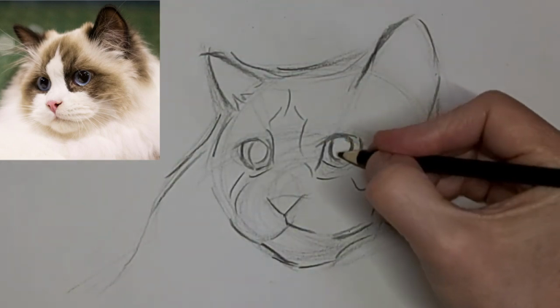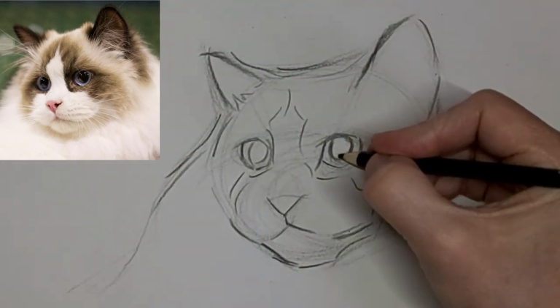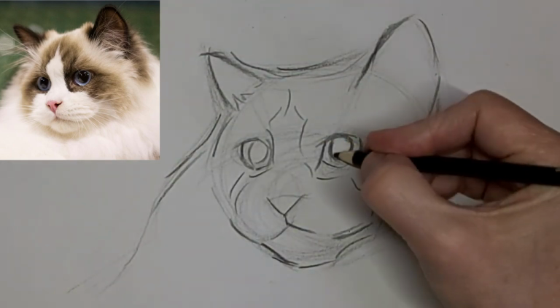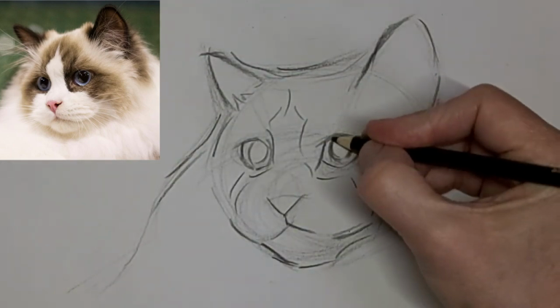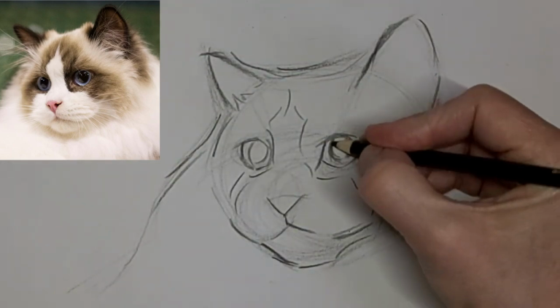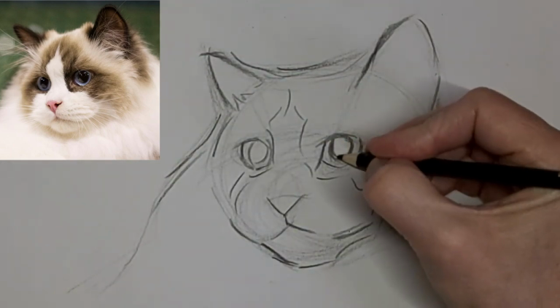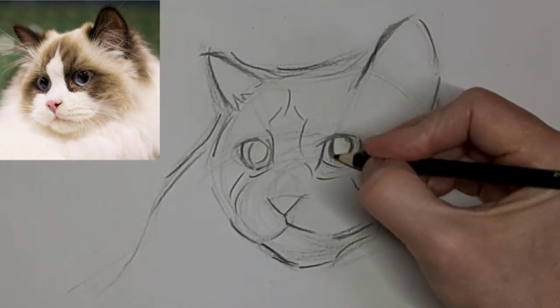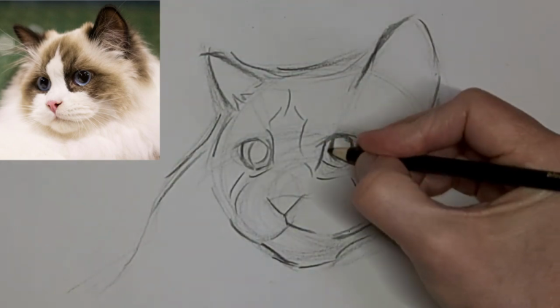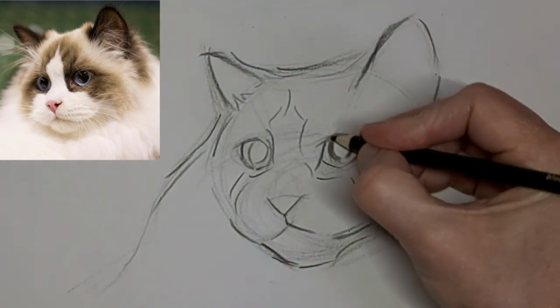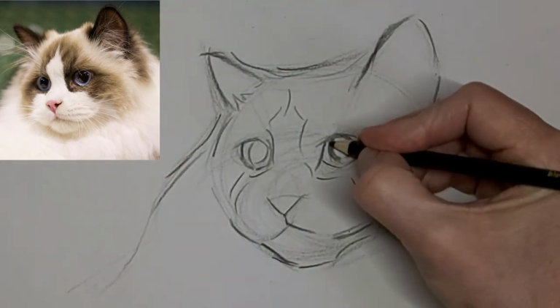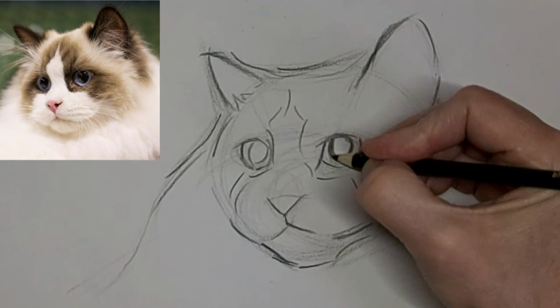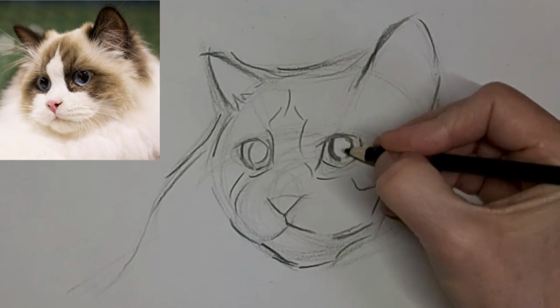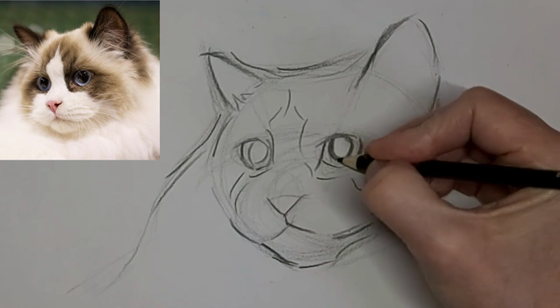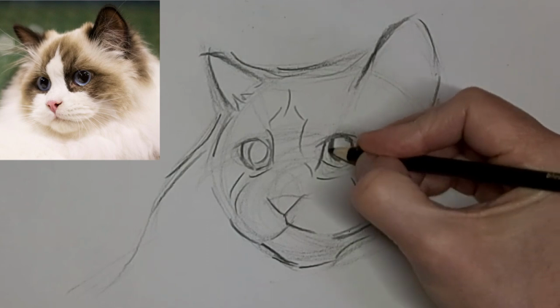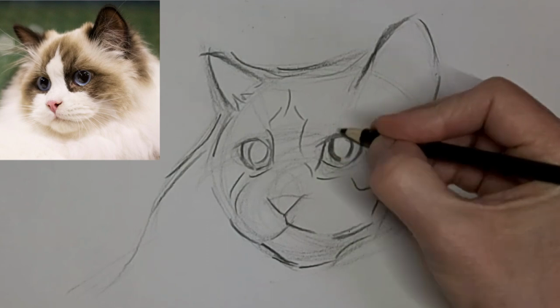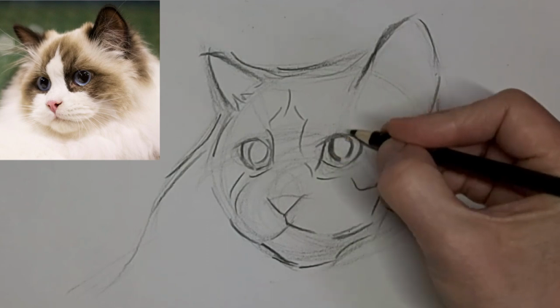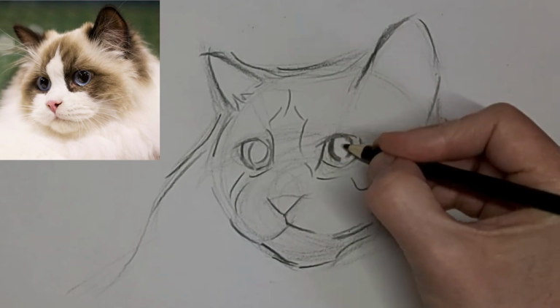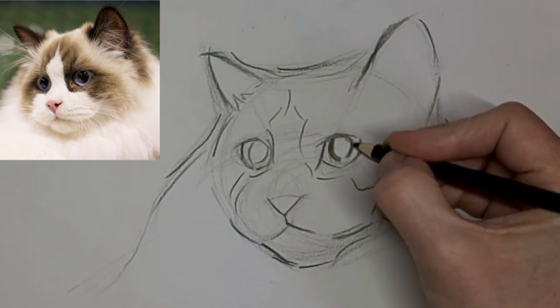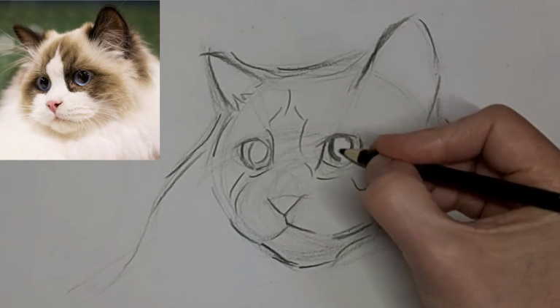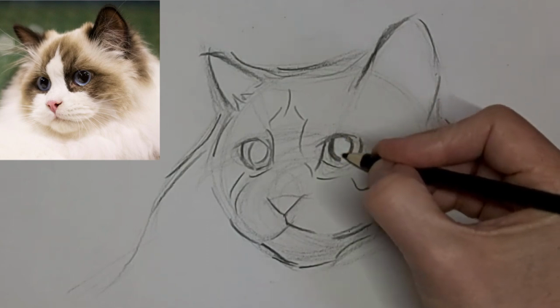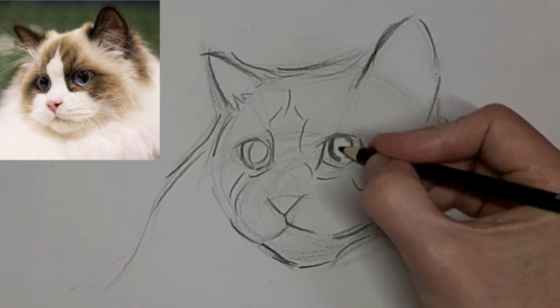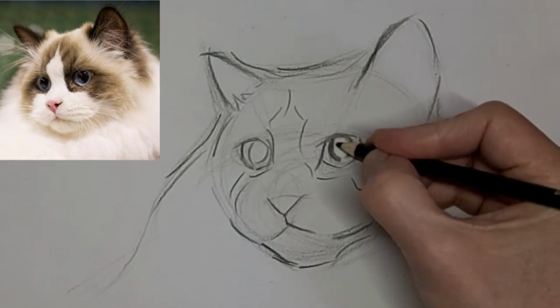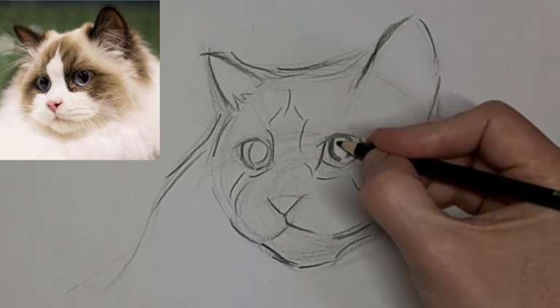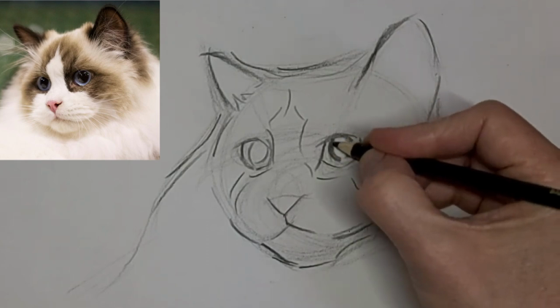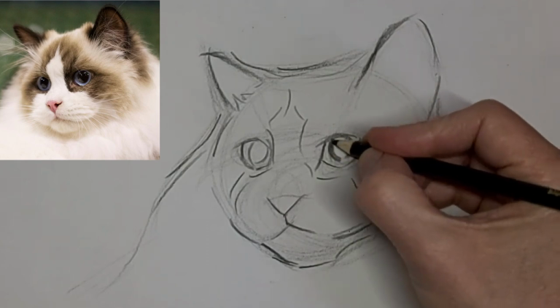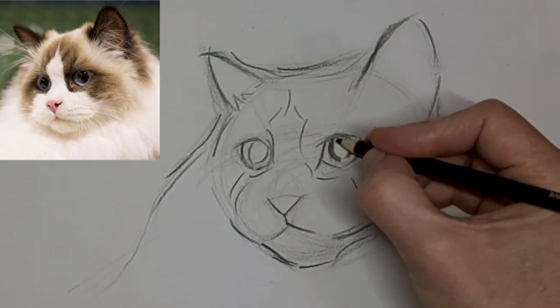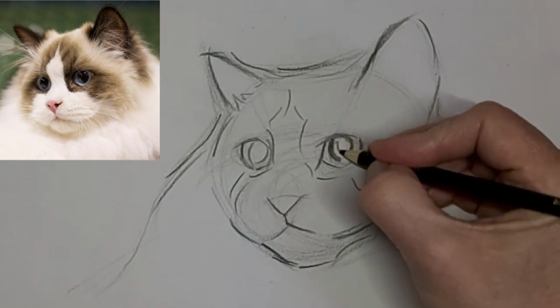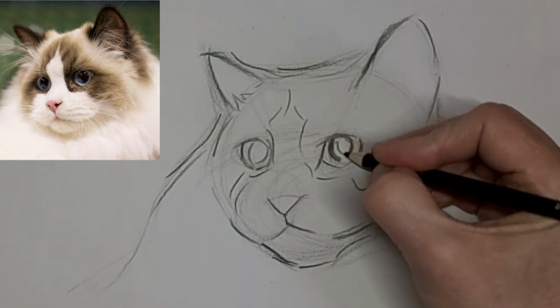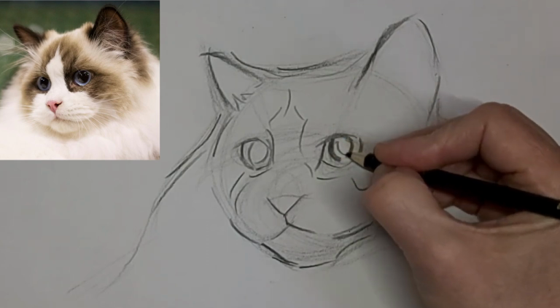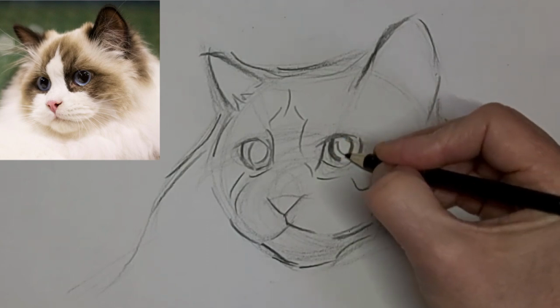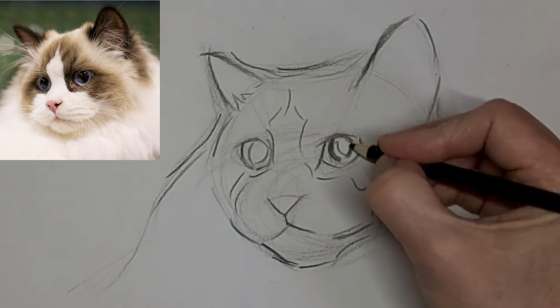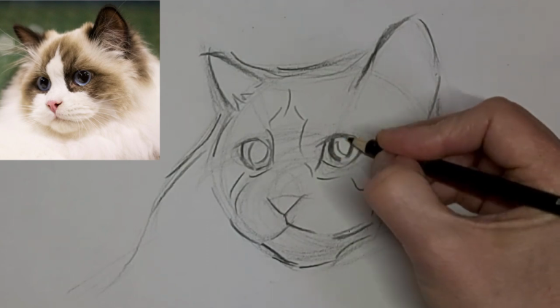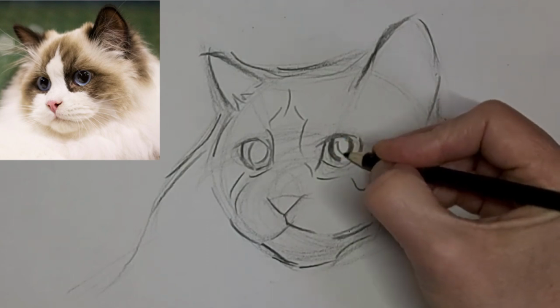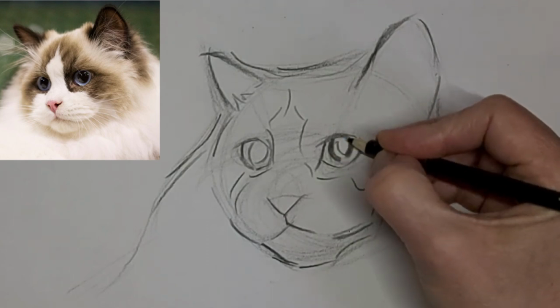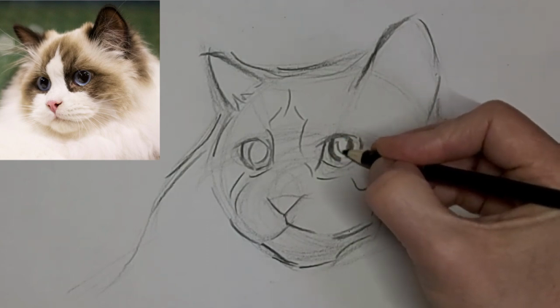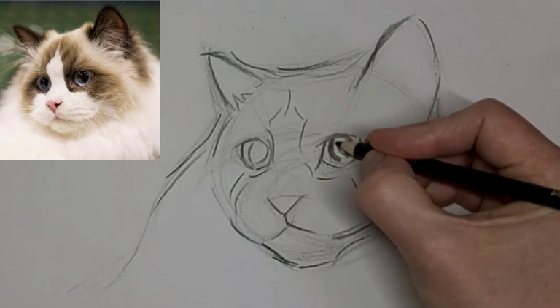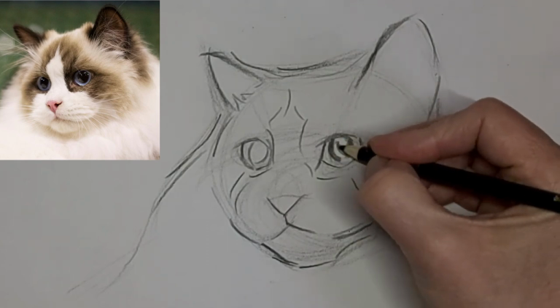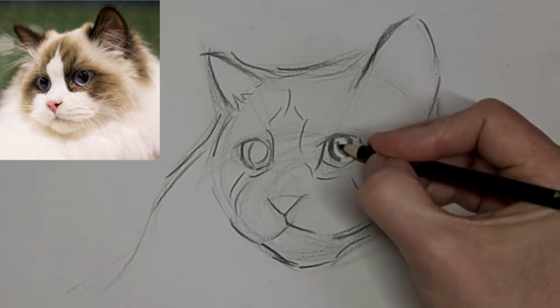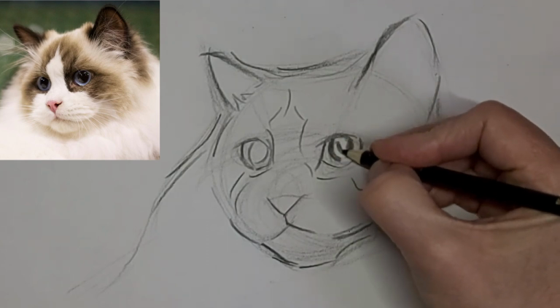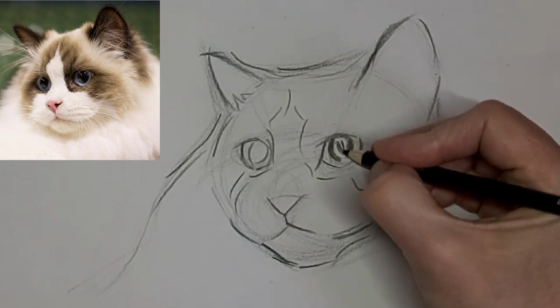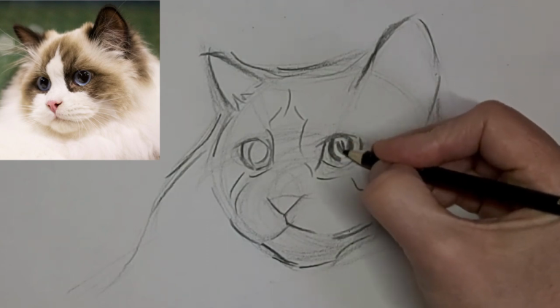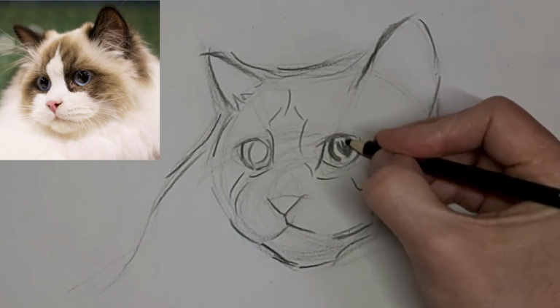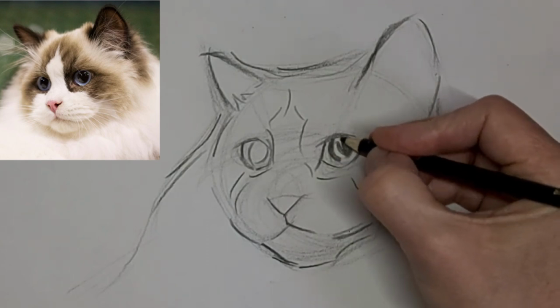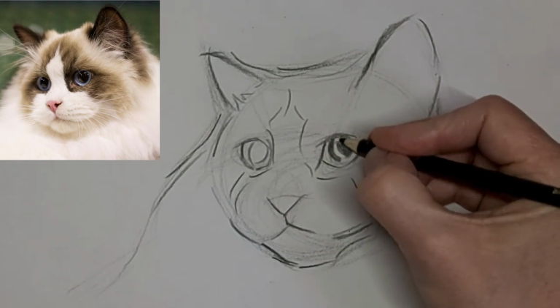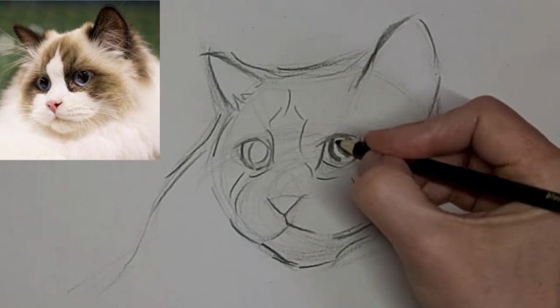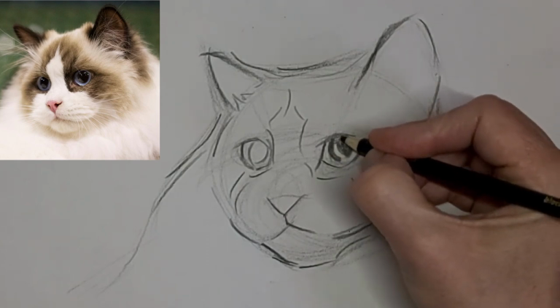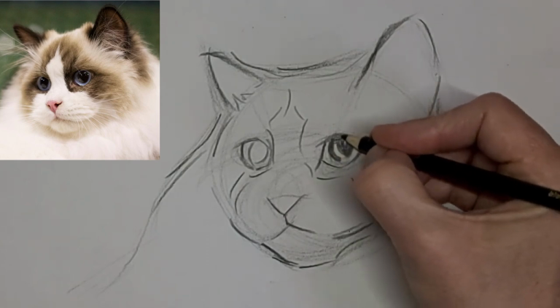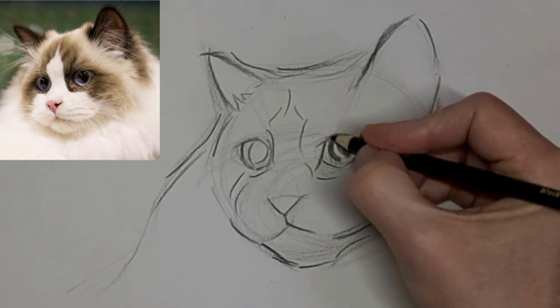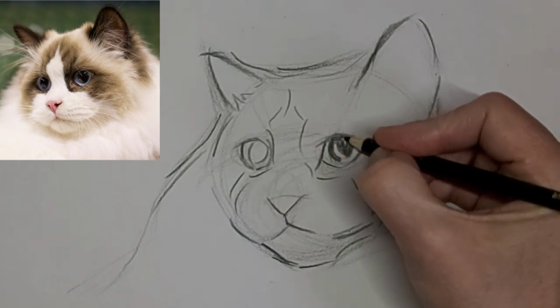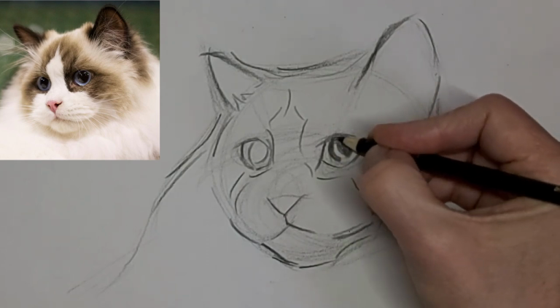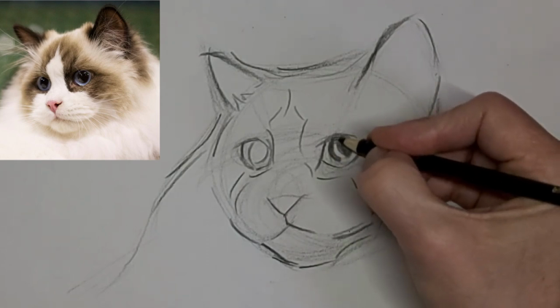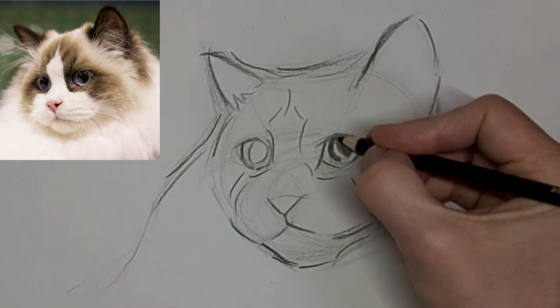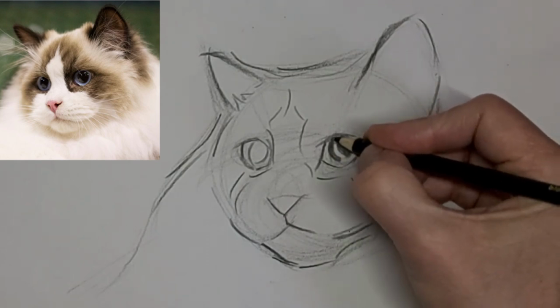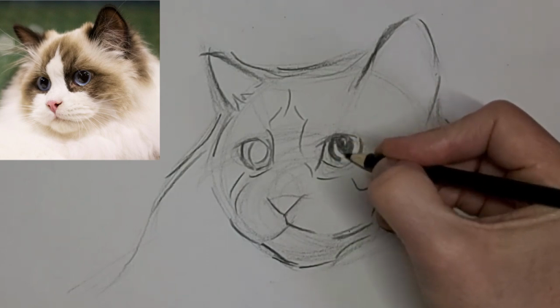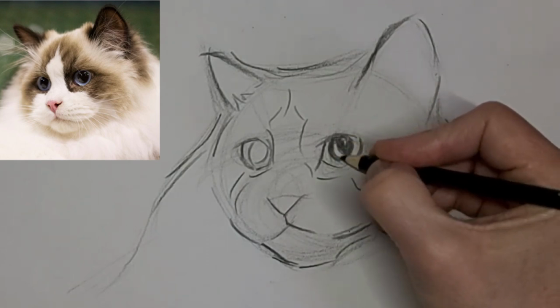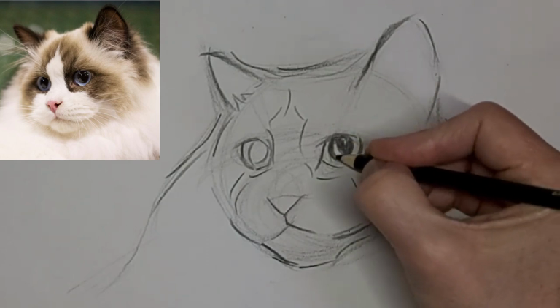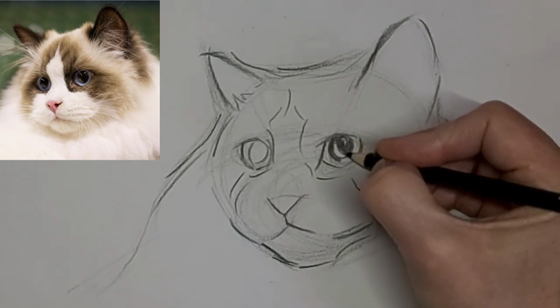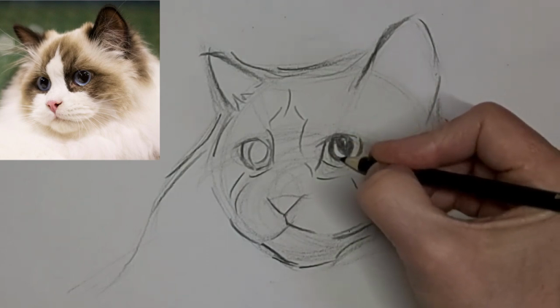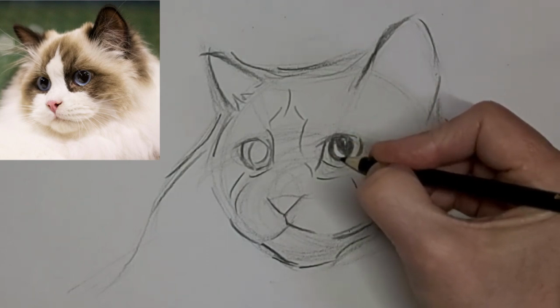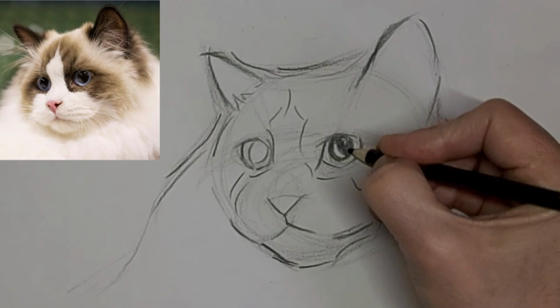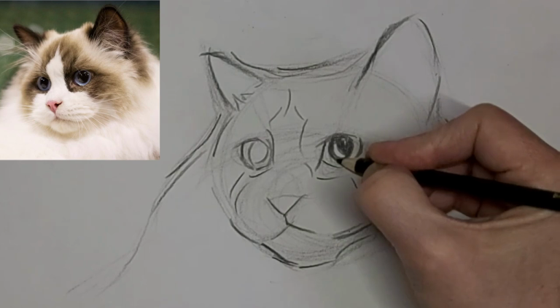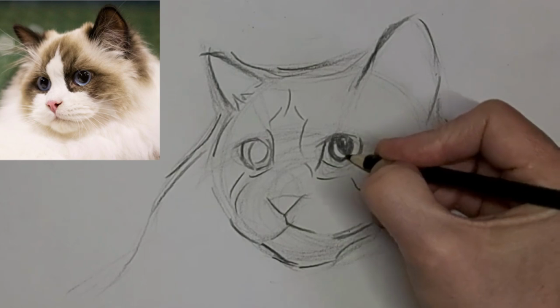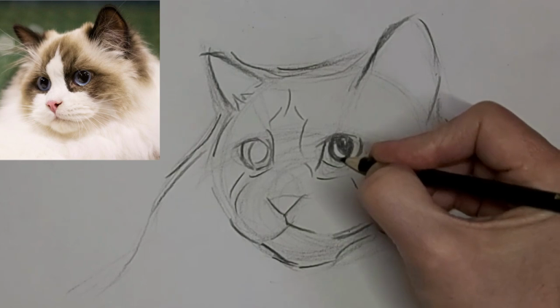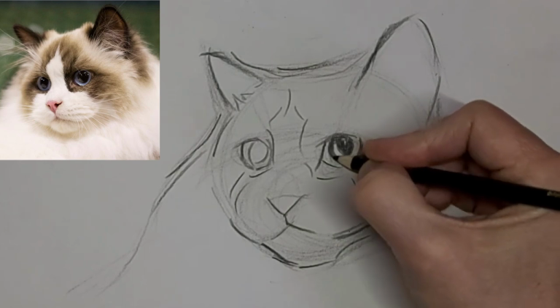It all depends on your own style too. There are many, many different styles in art.